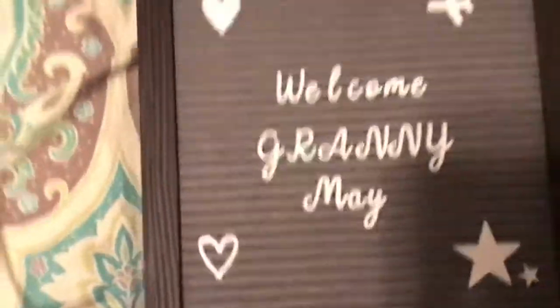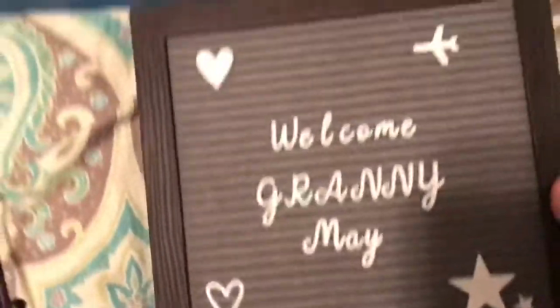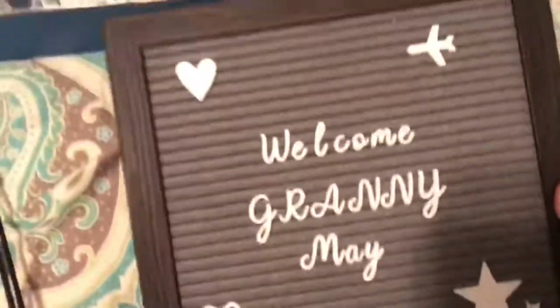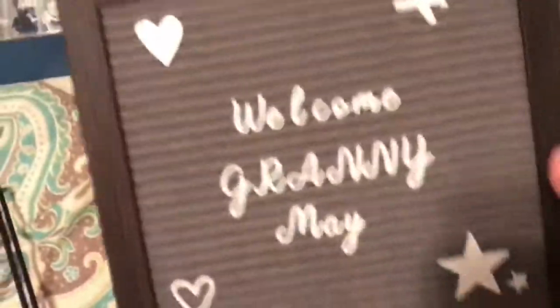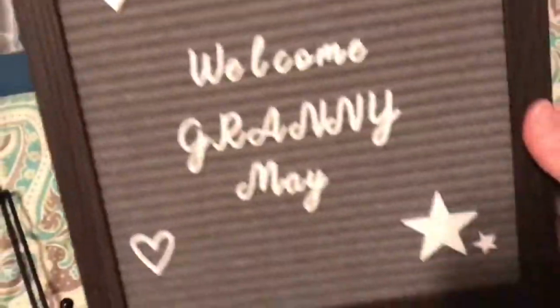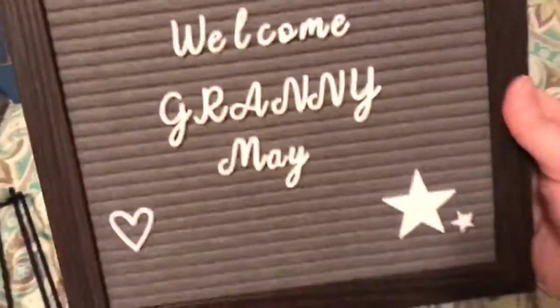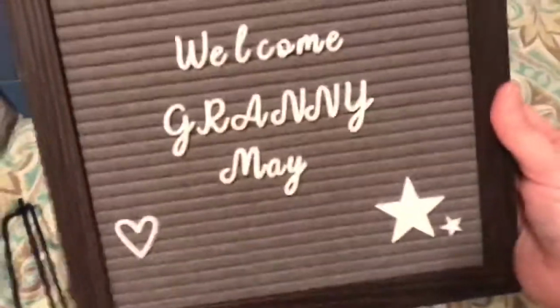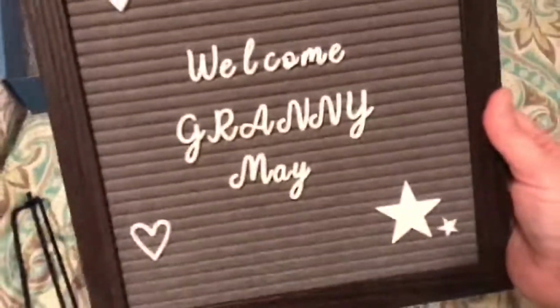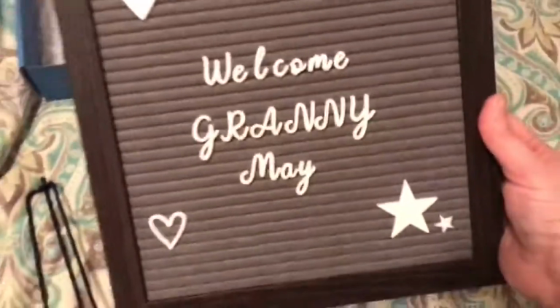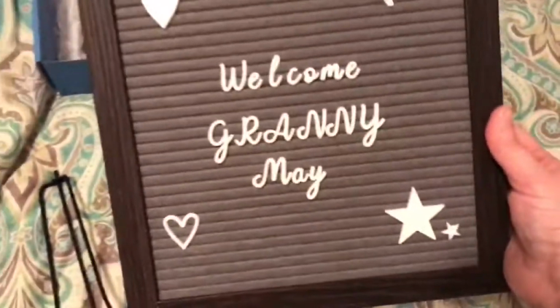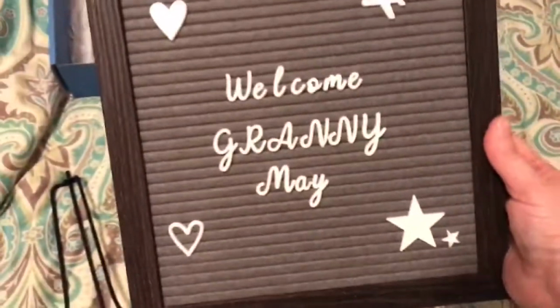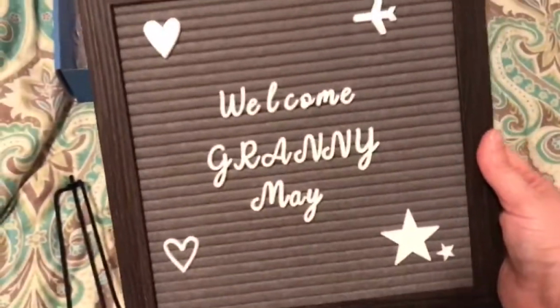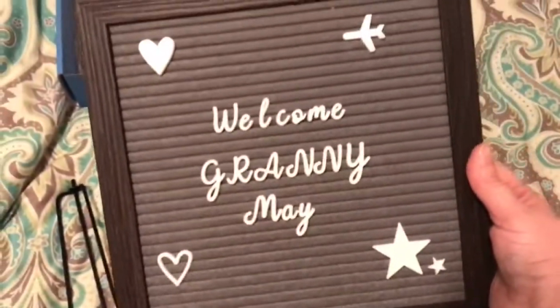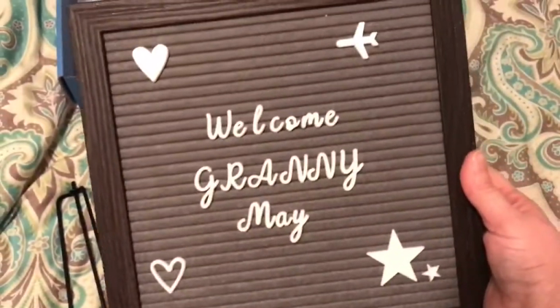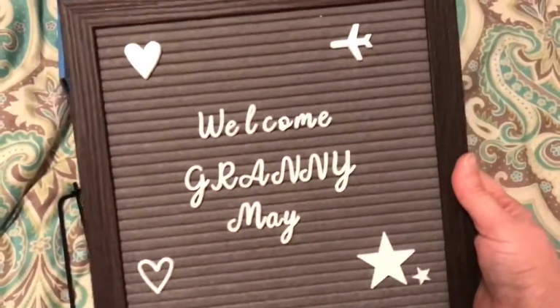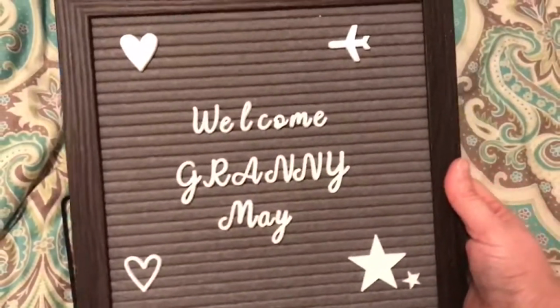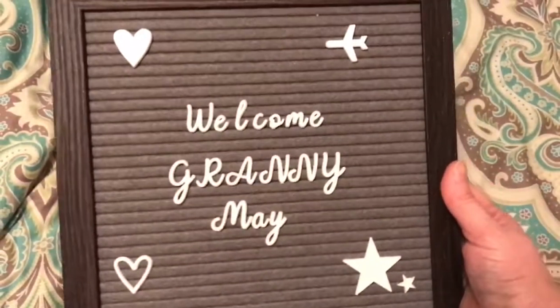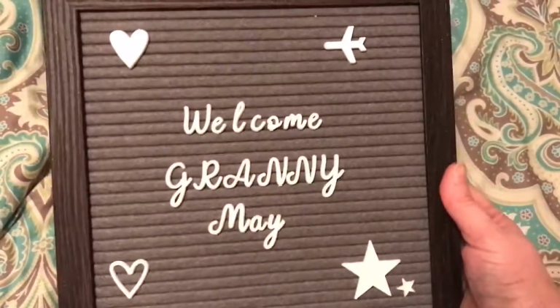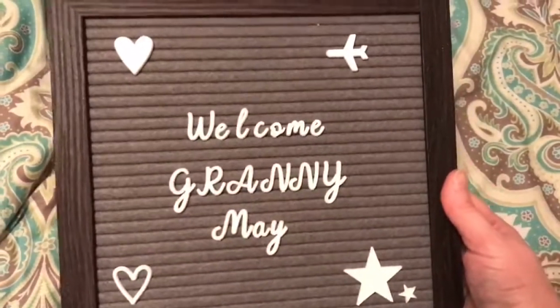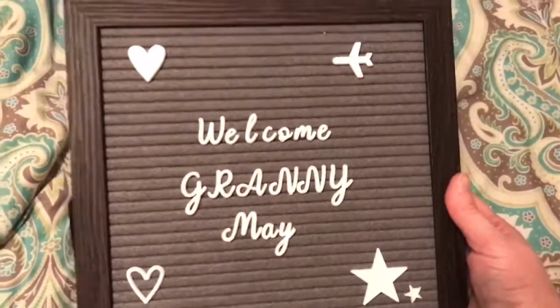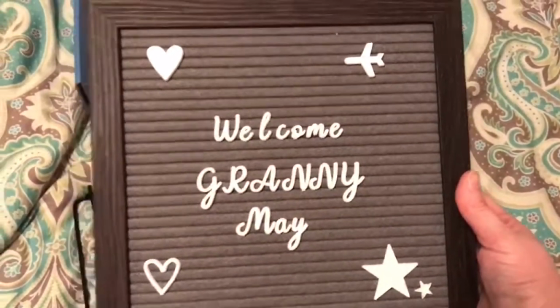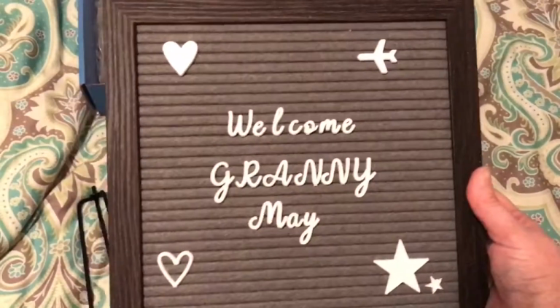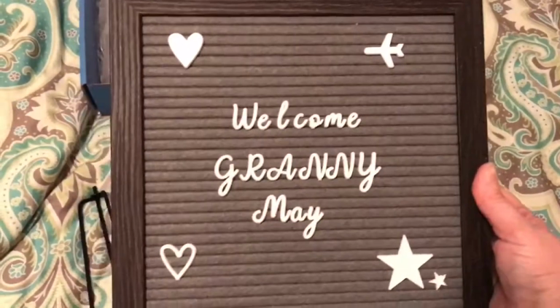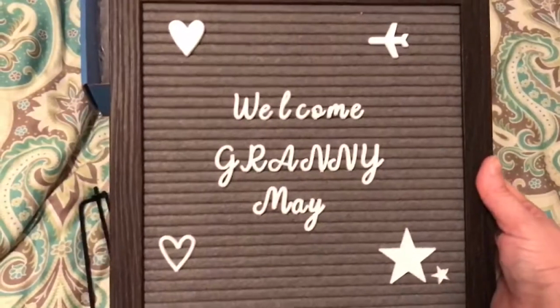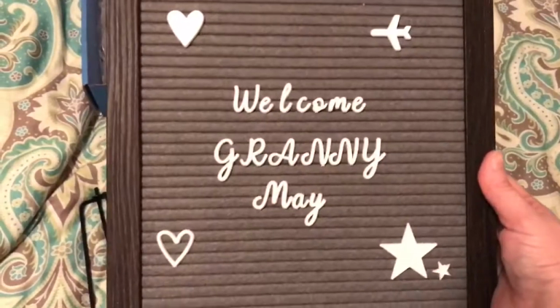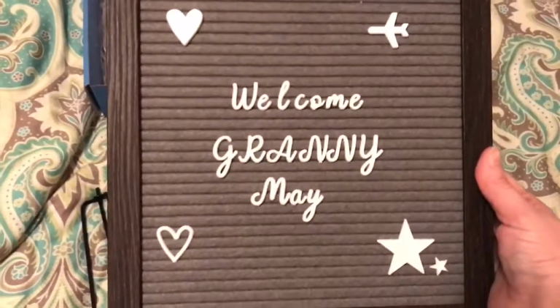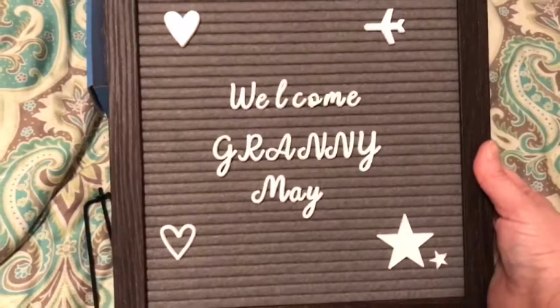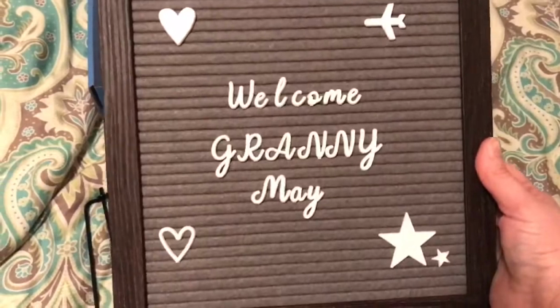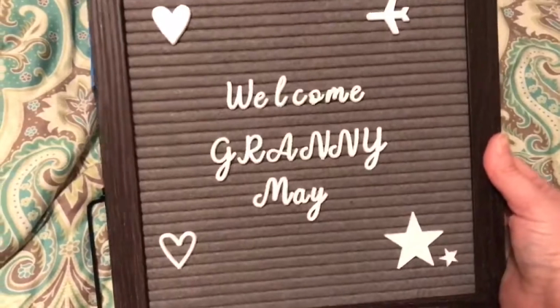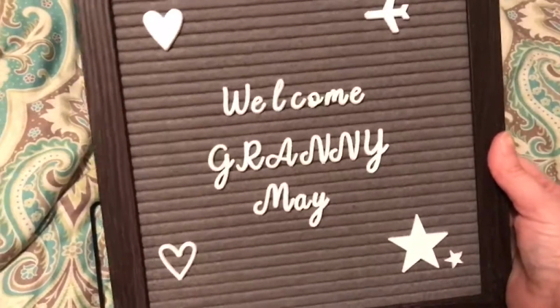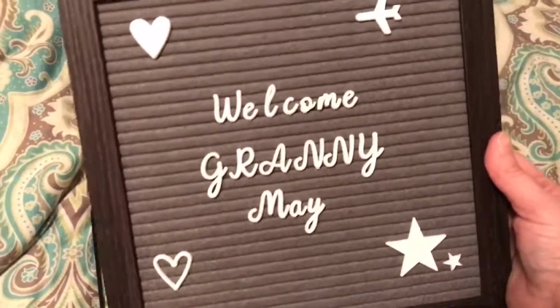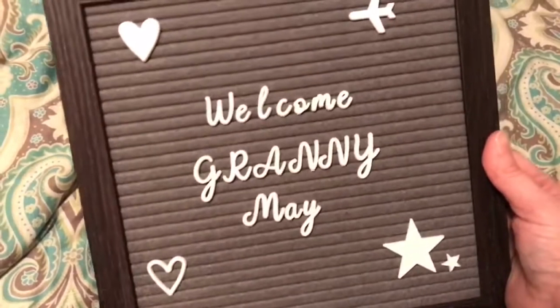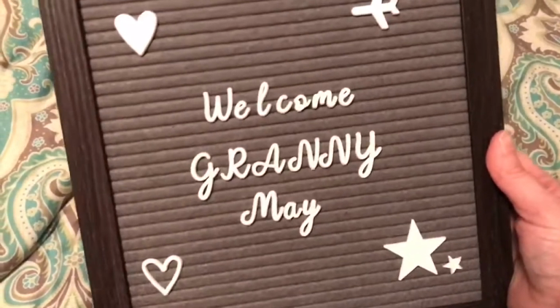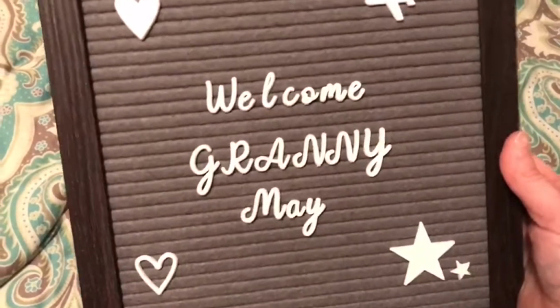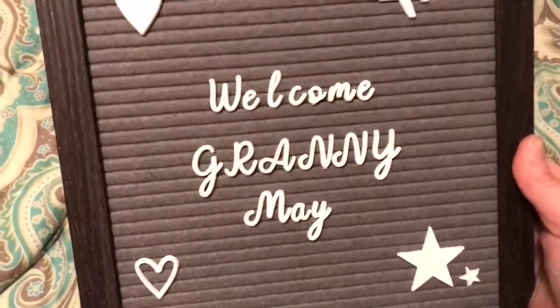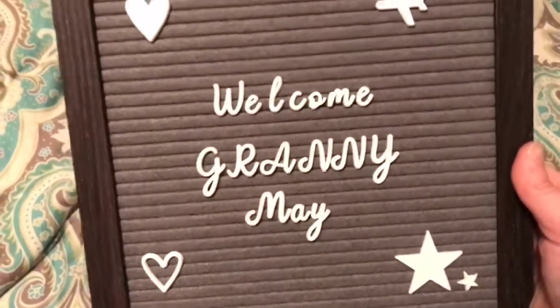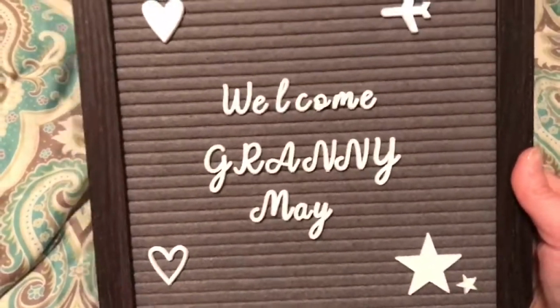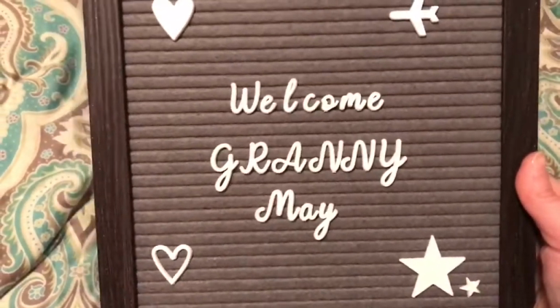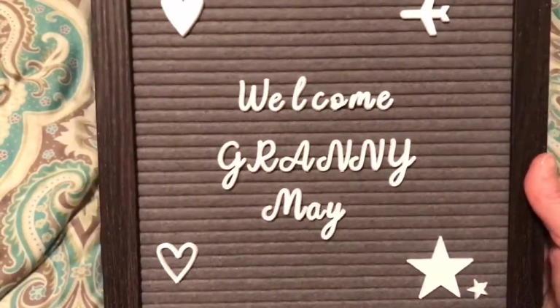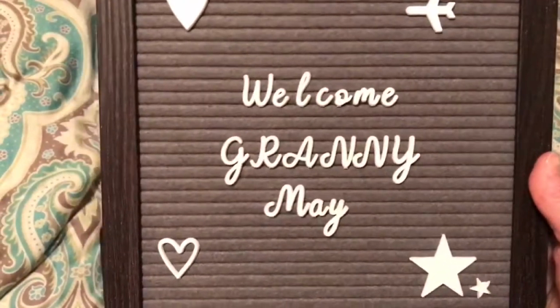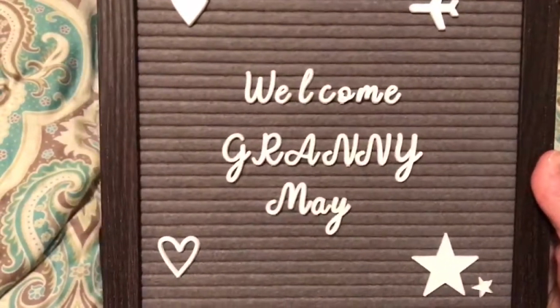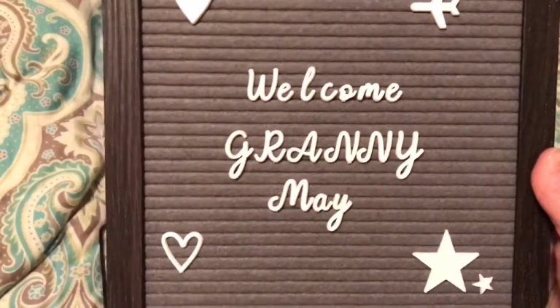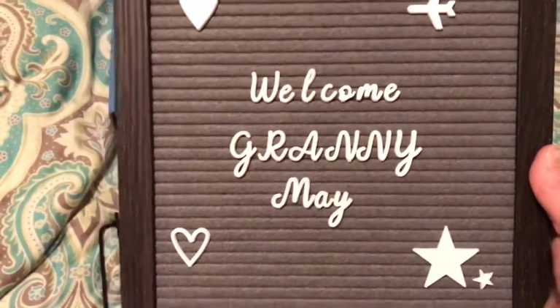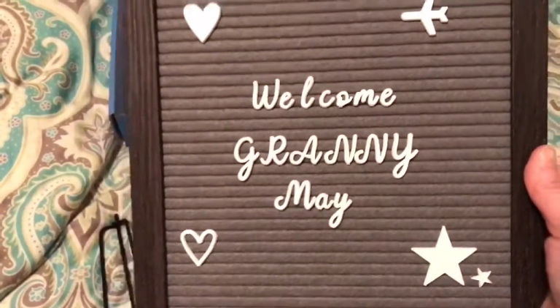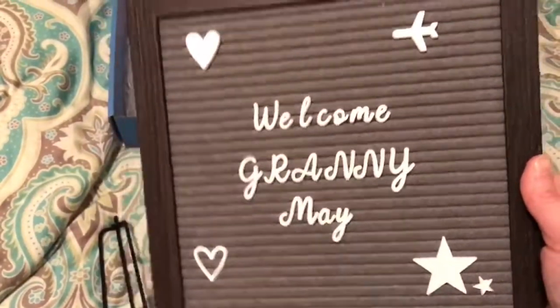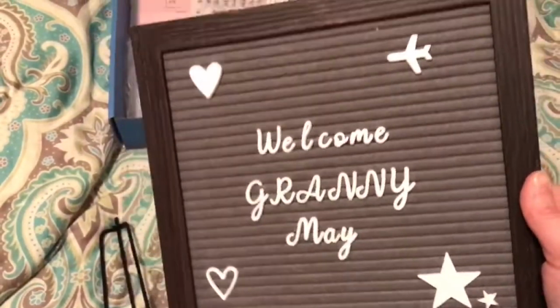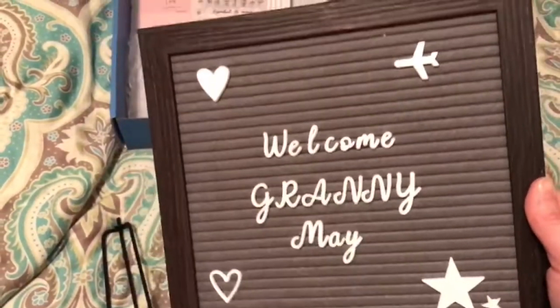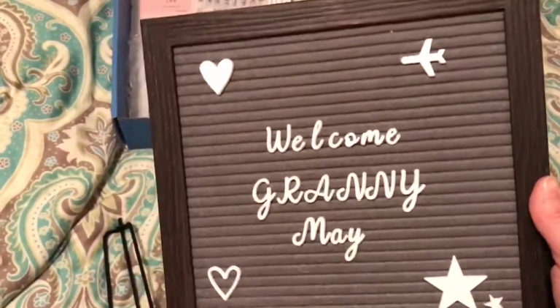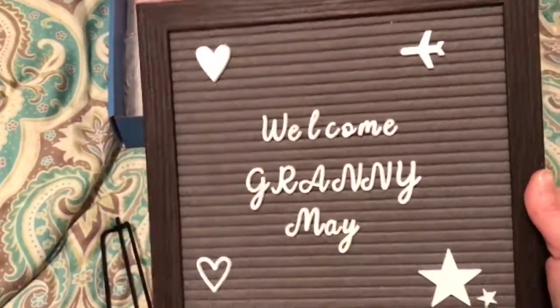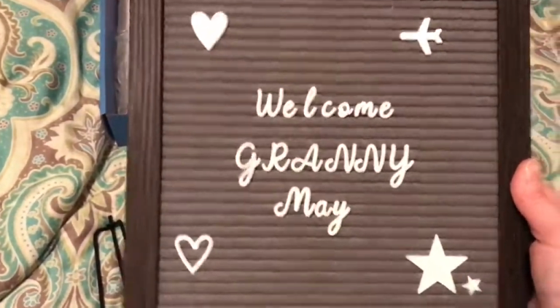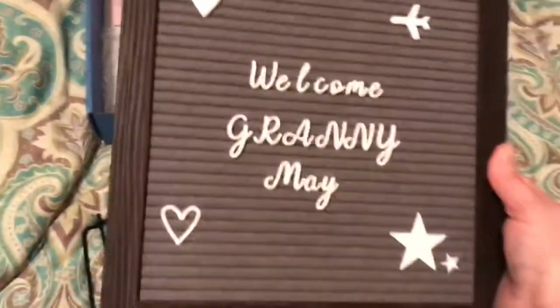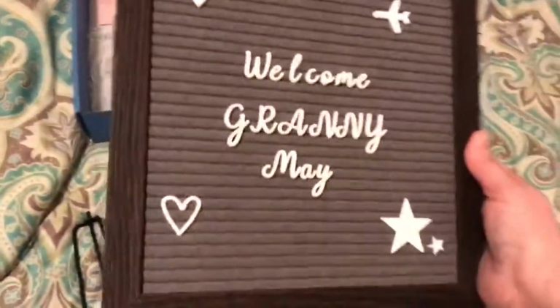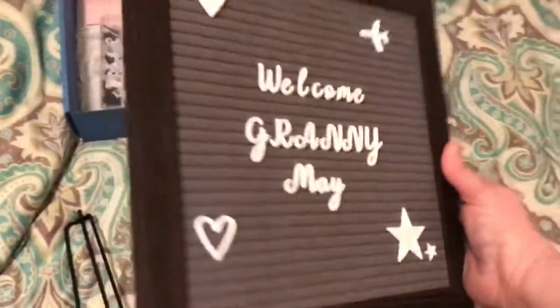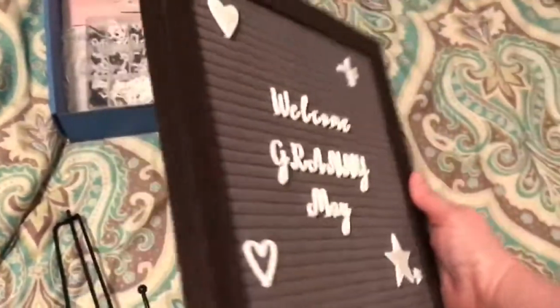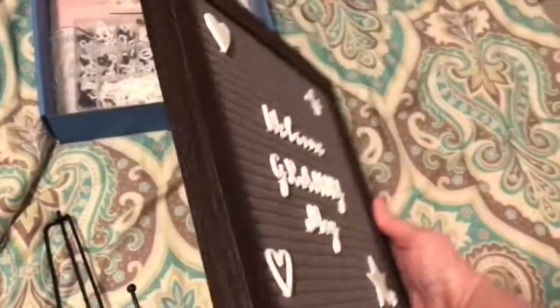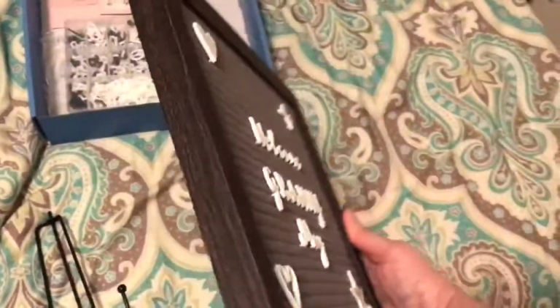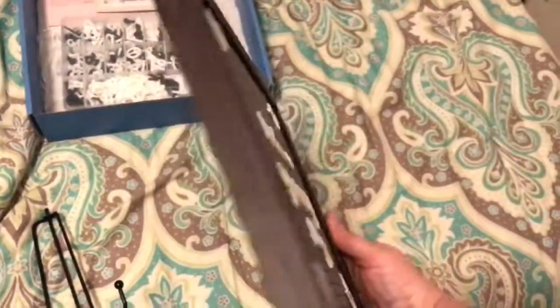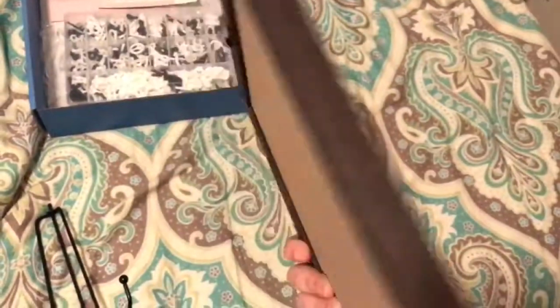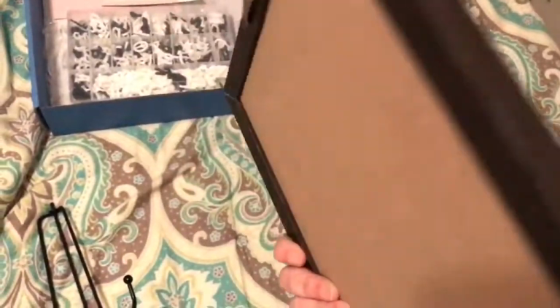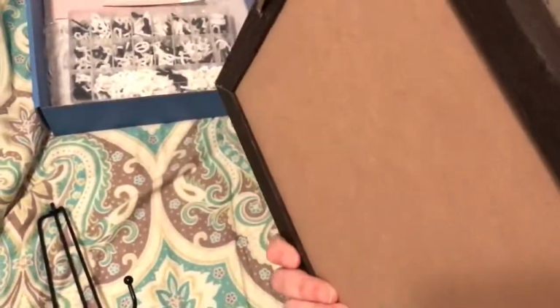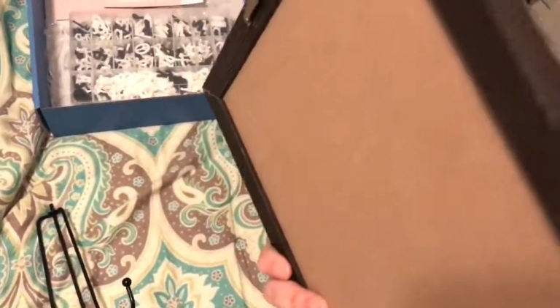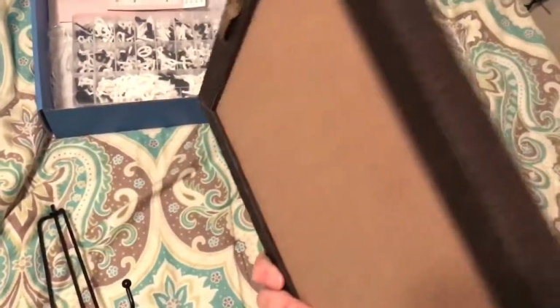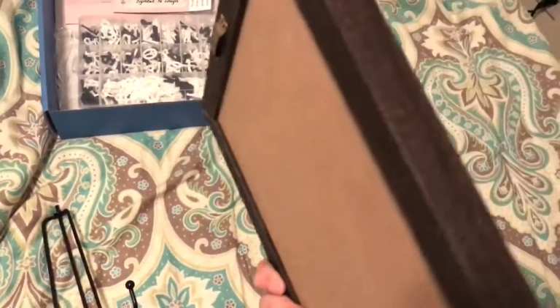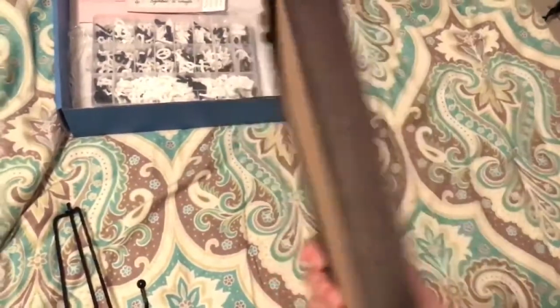Of course we have someone special coming to our house next week, so we're getting ready. This was the perfect thing to do a little message for Granny May coming.